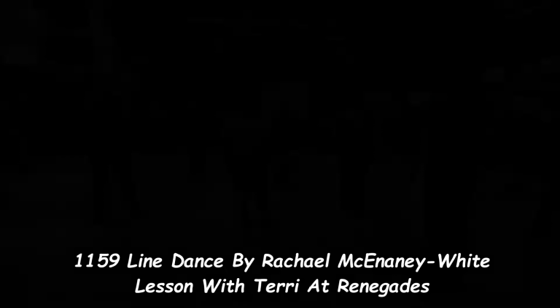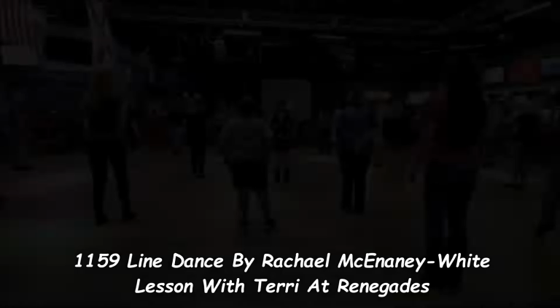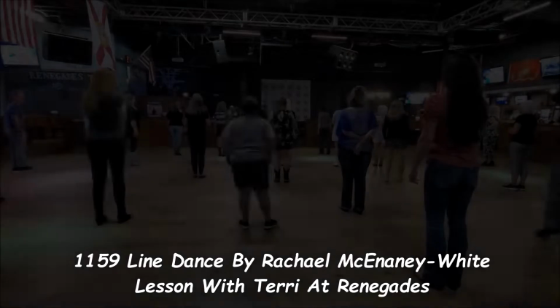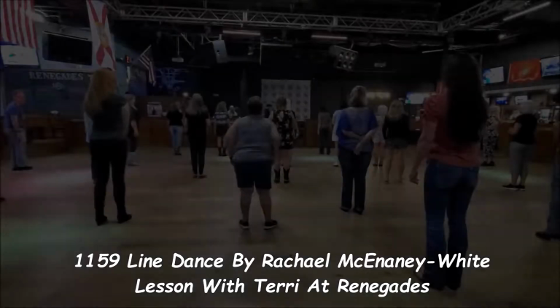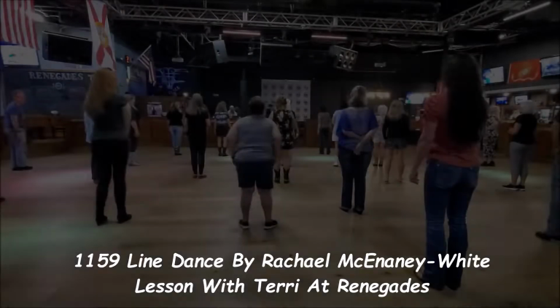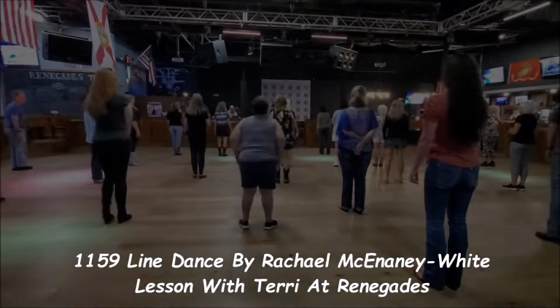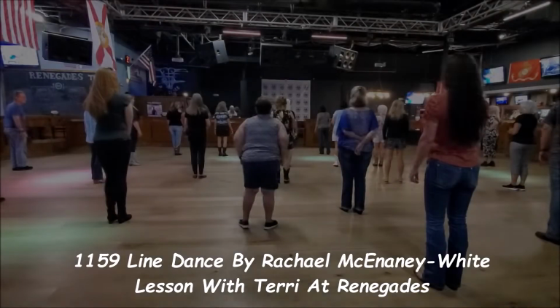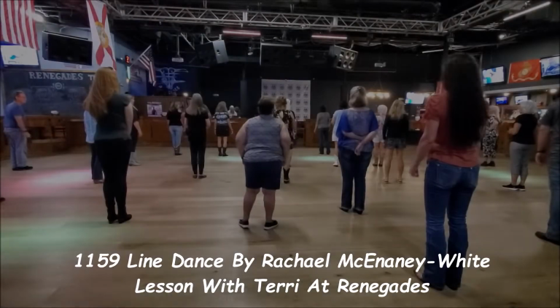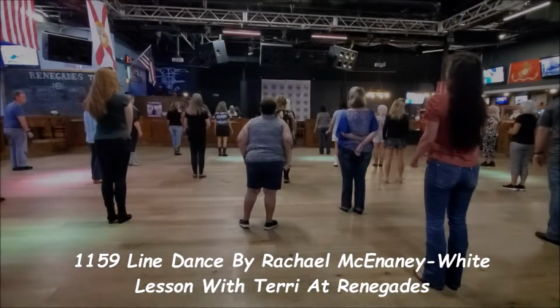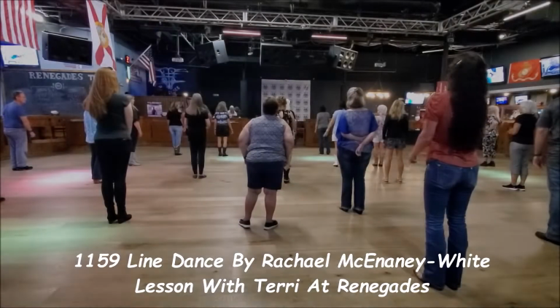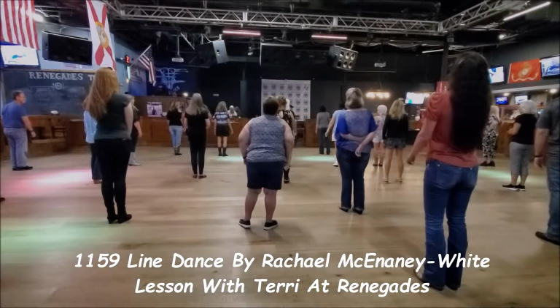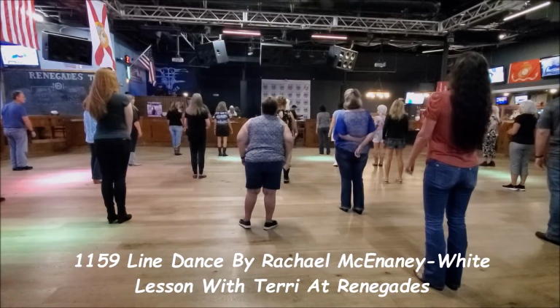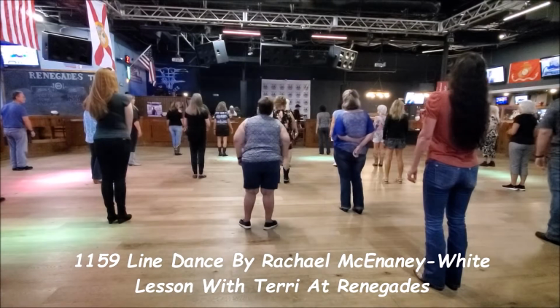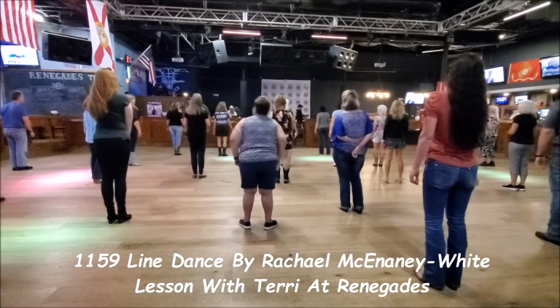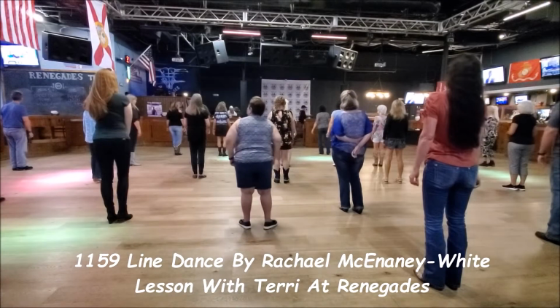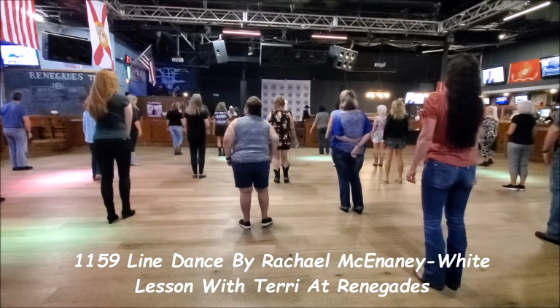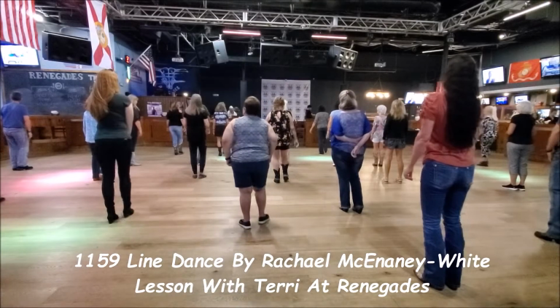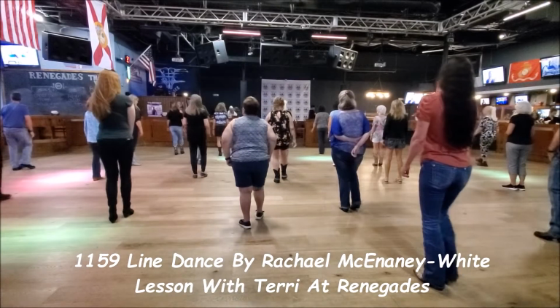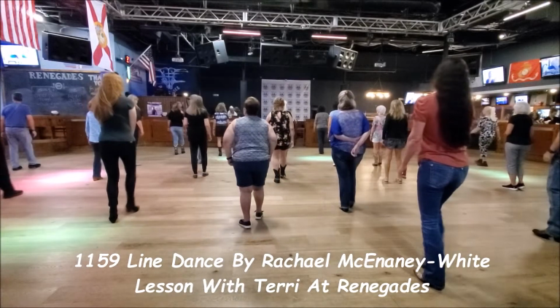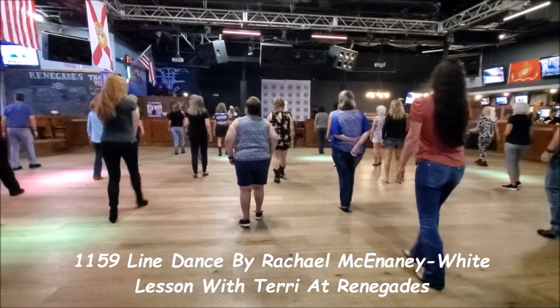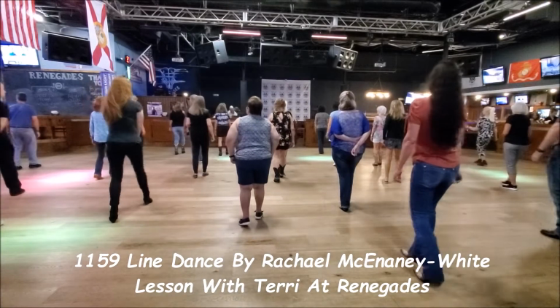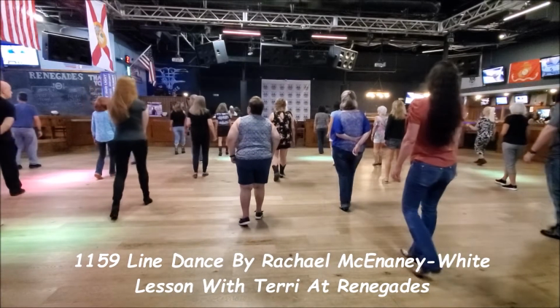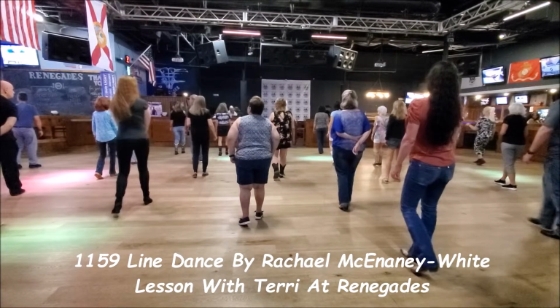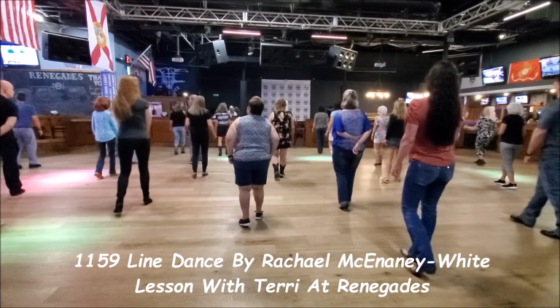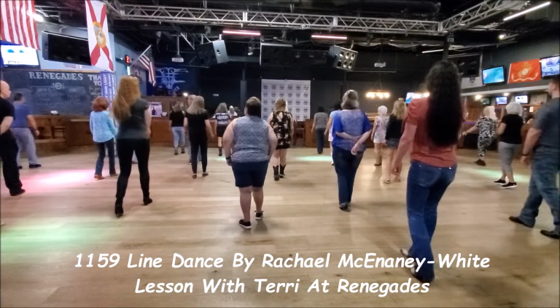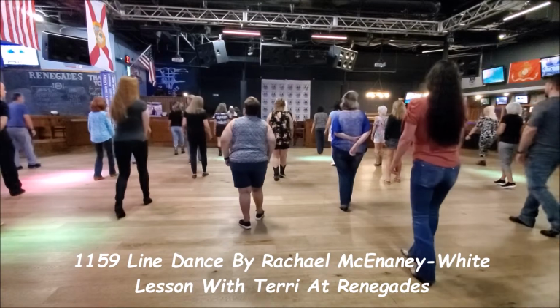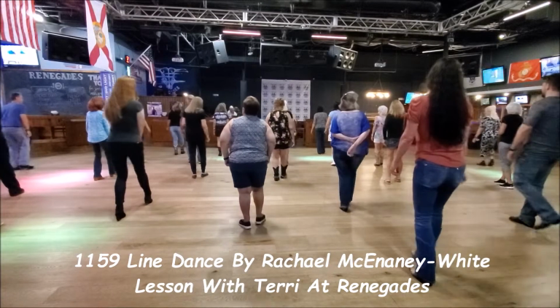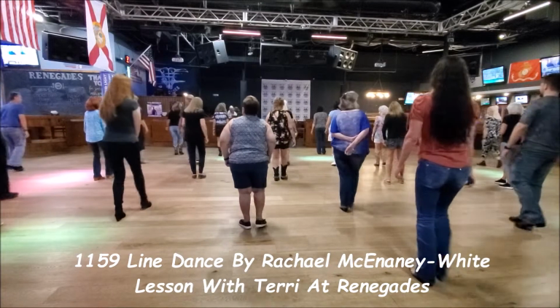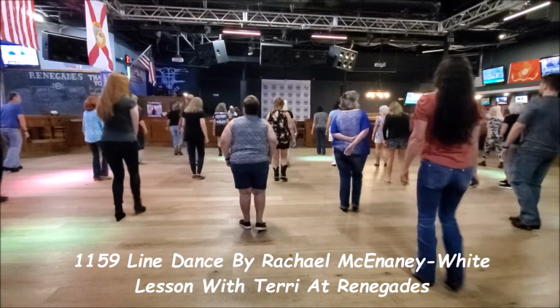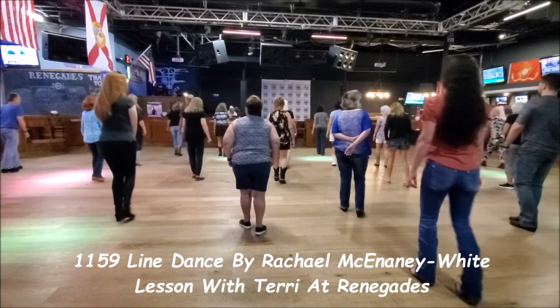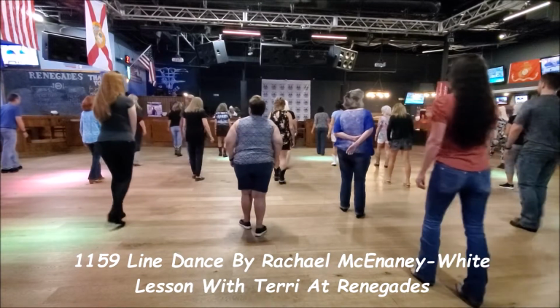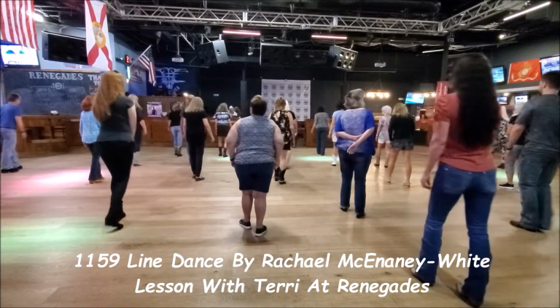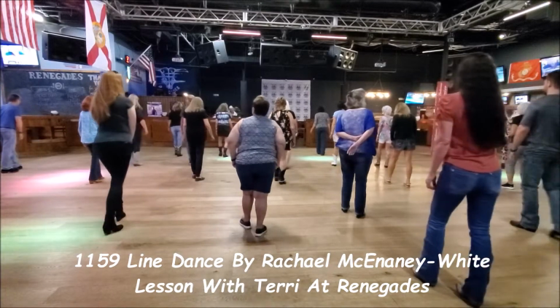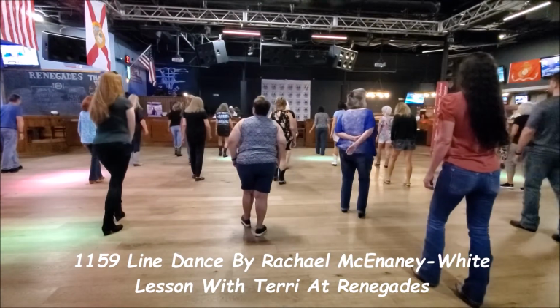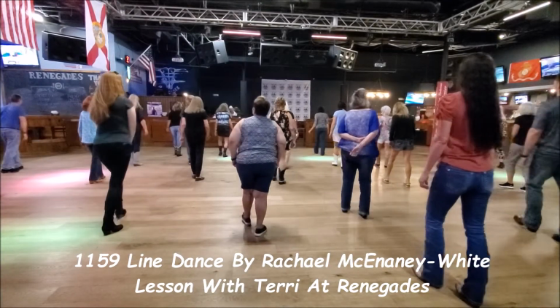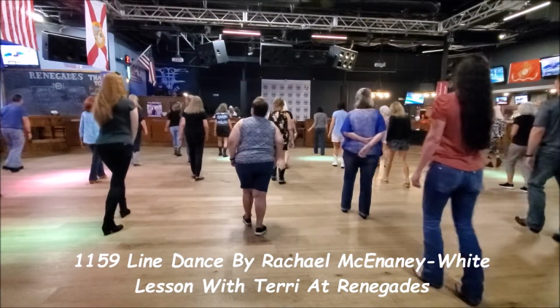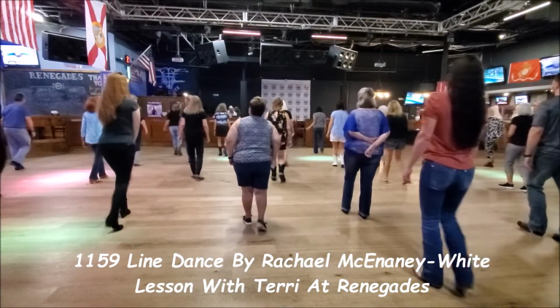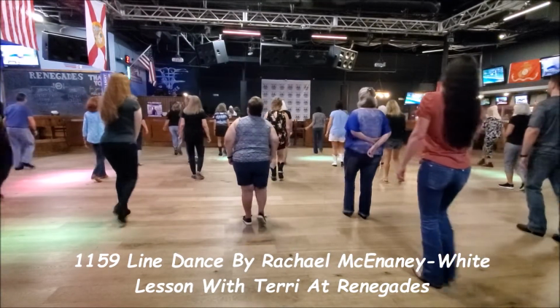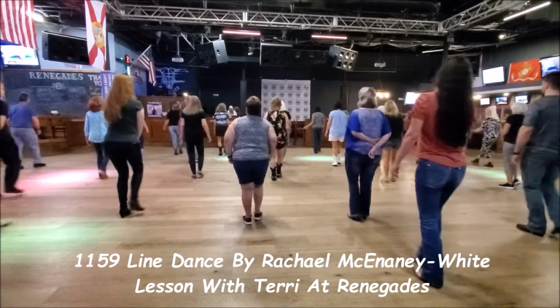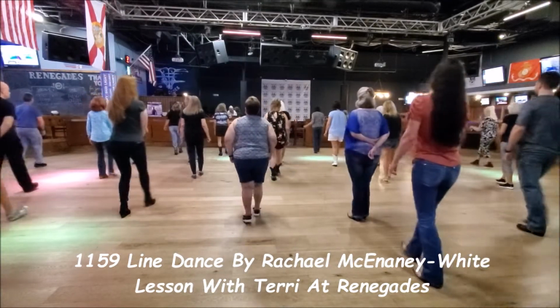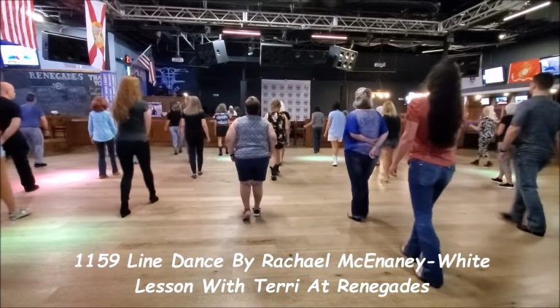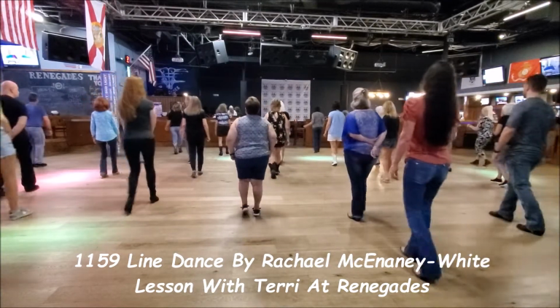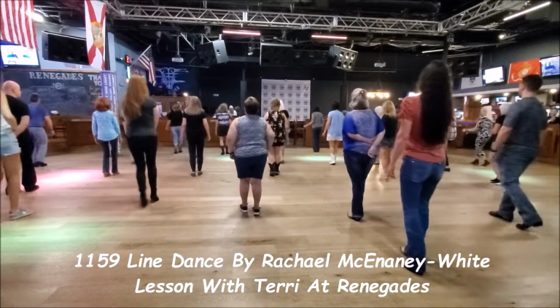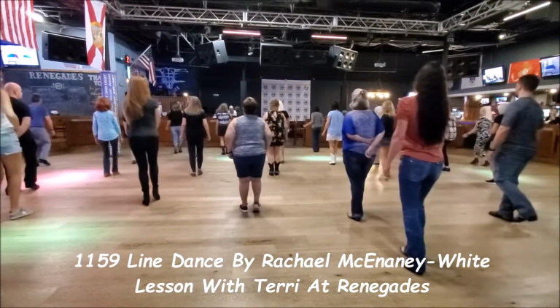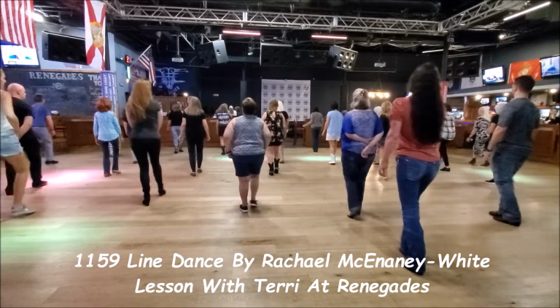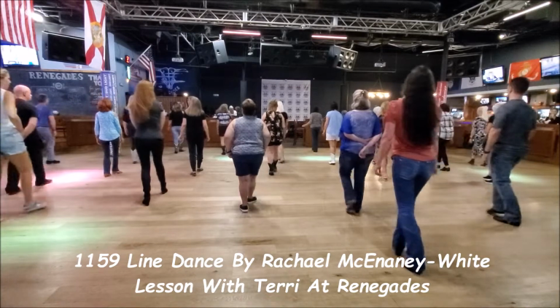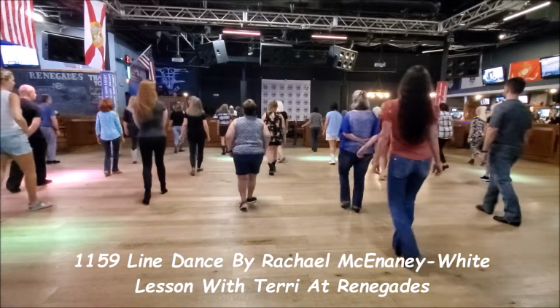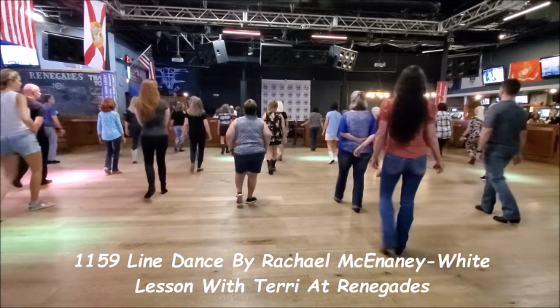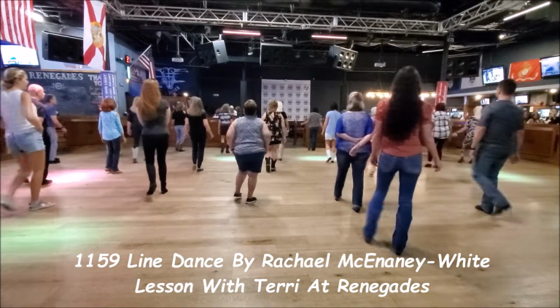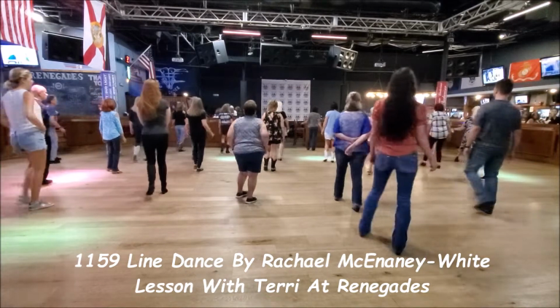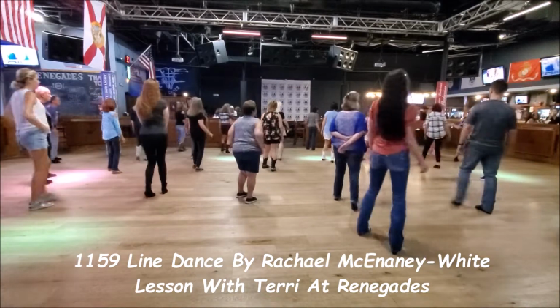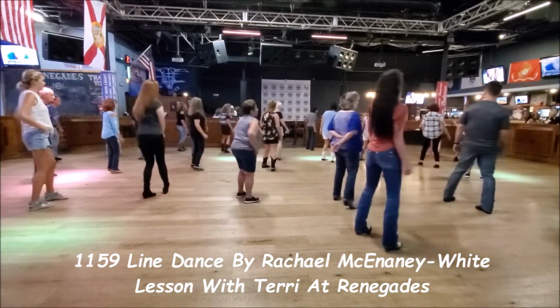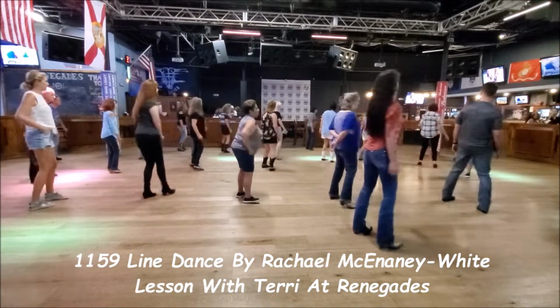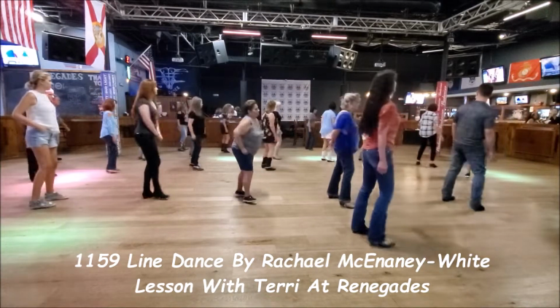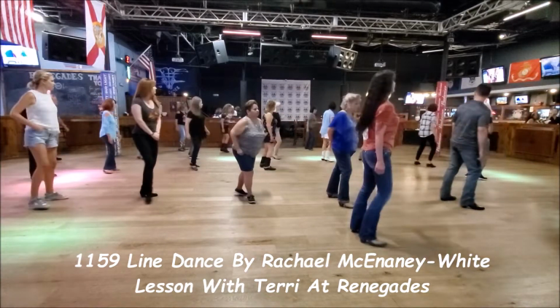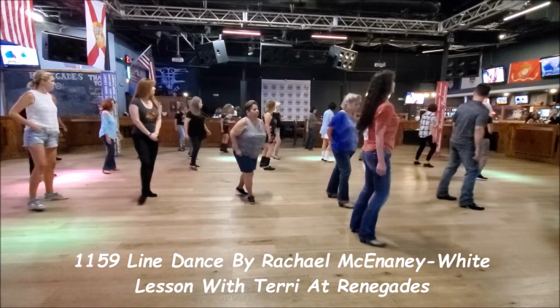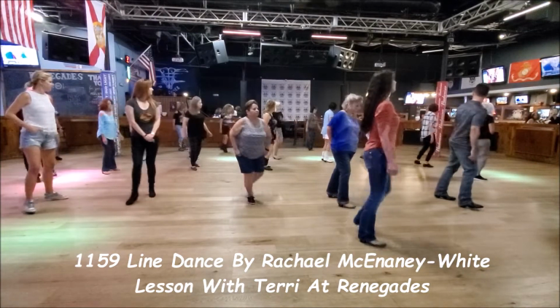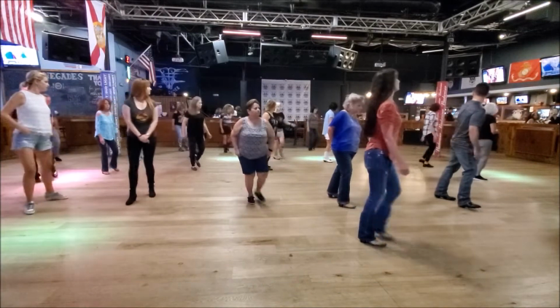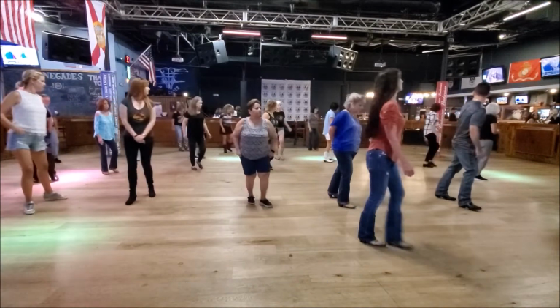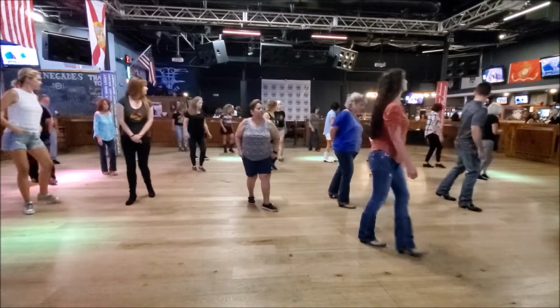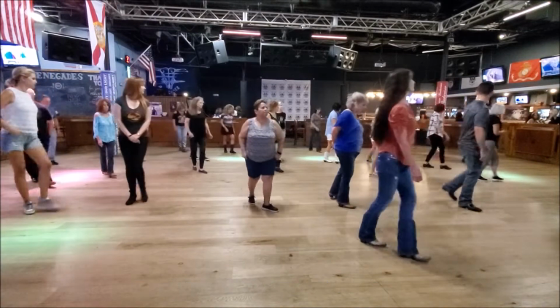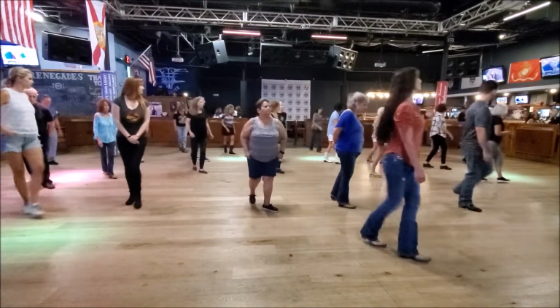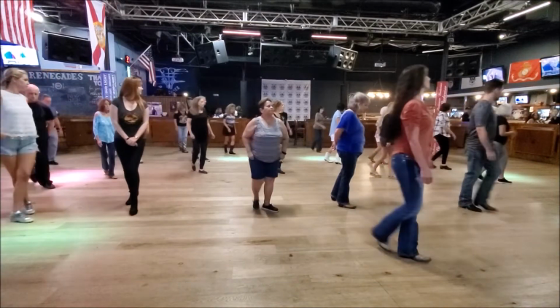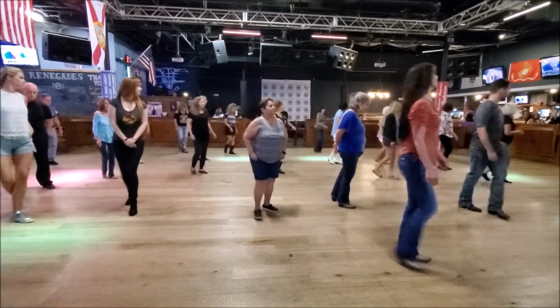Here we go. Ready? Up. Rock. Two. Three. Four. Shuffle. Step. Quarter. Over.